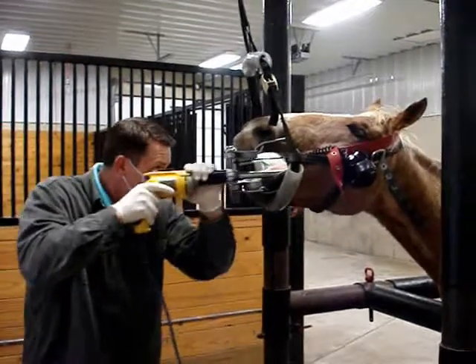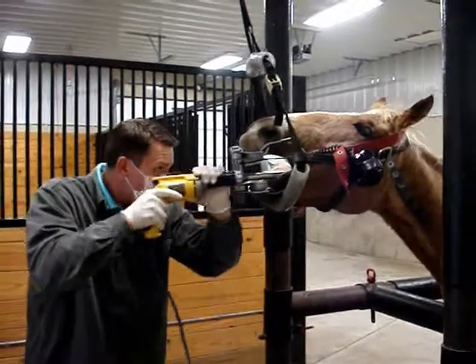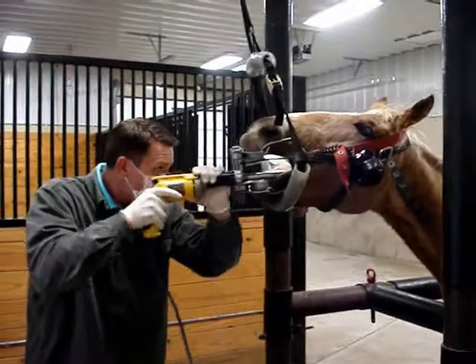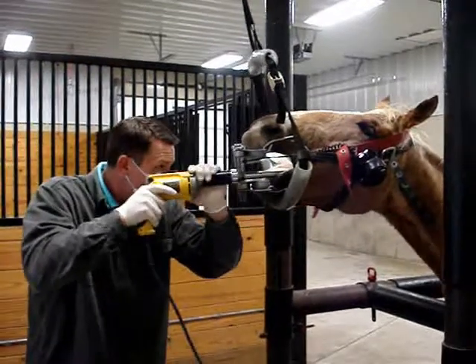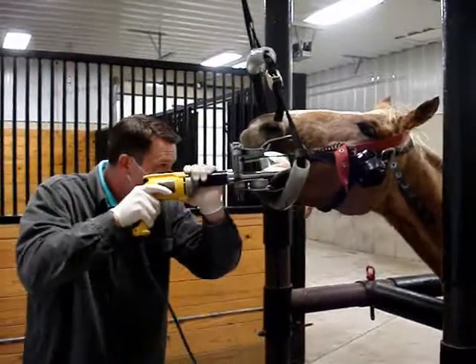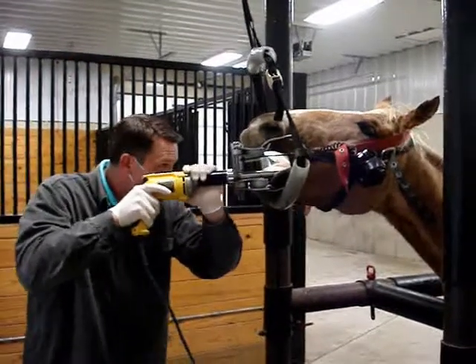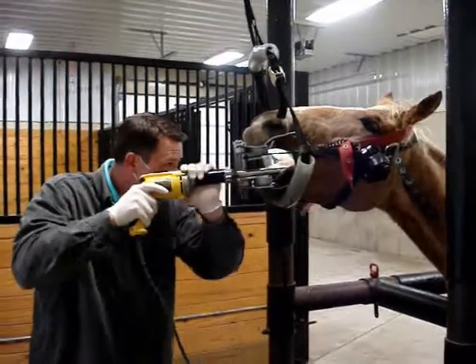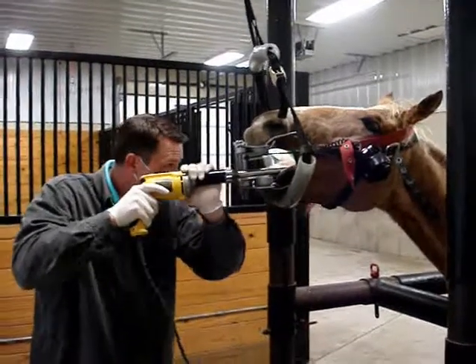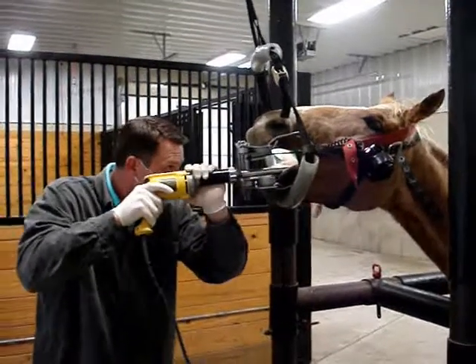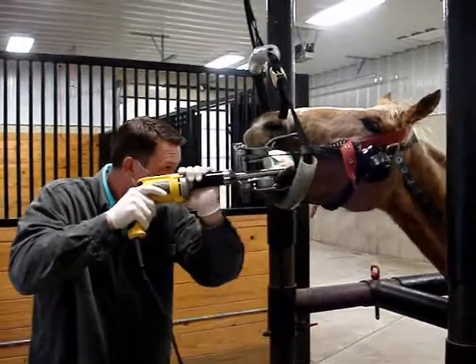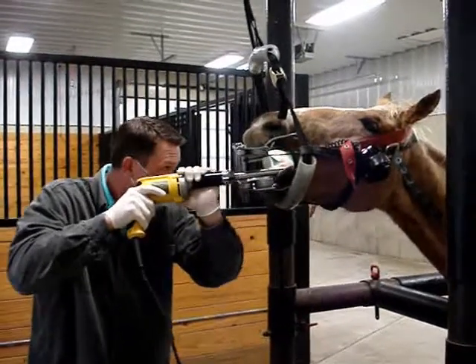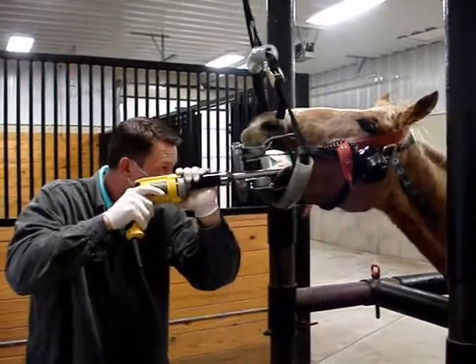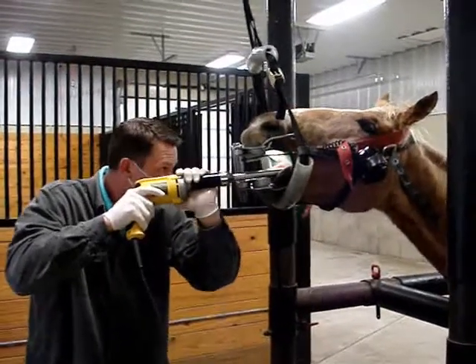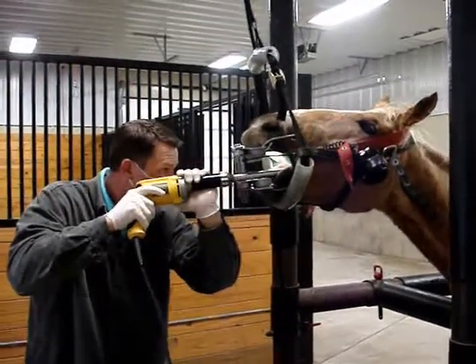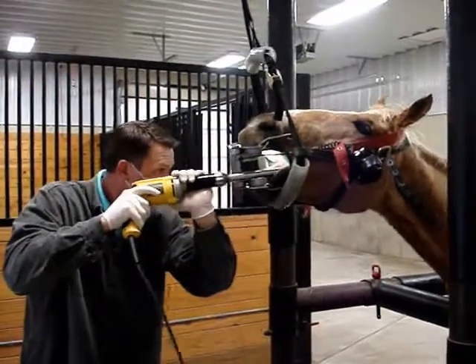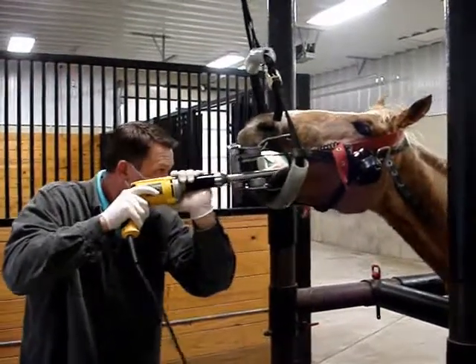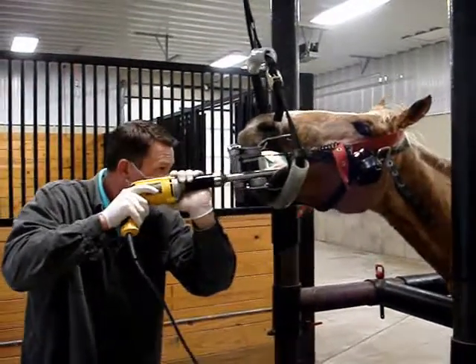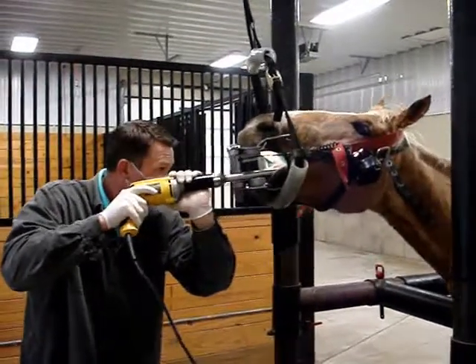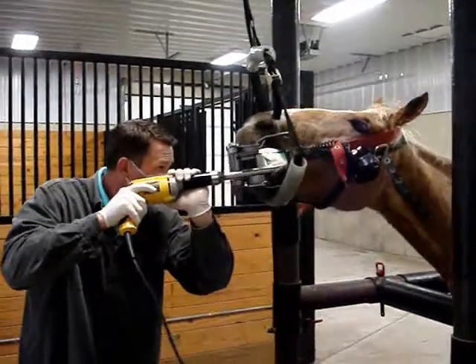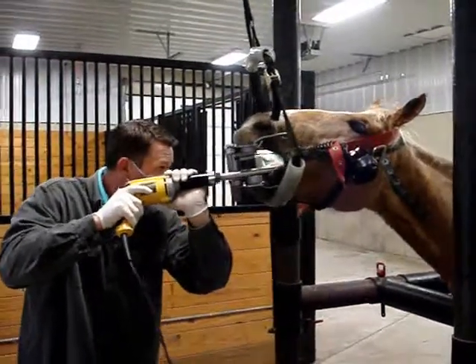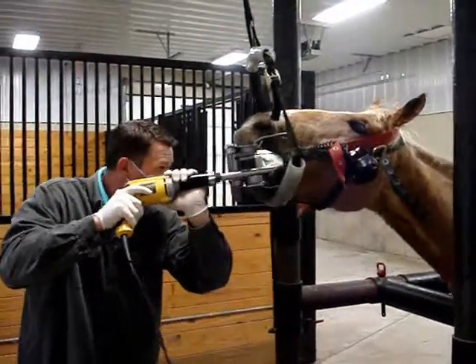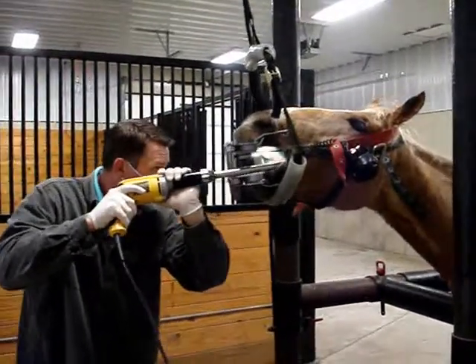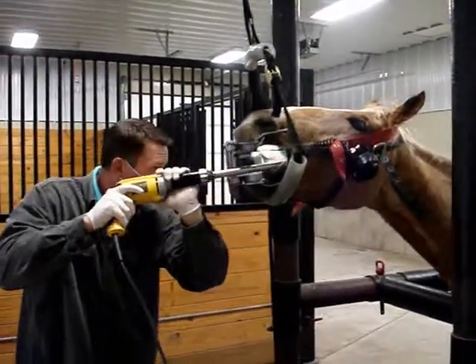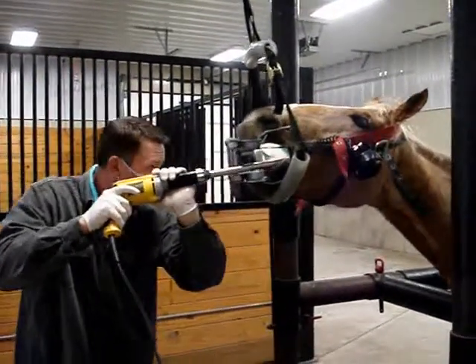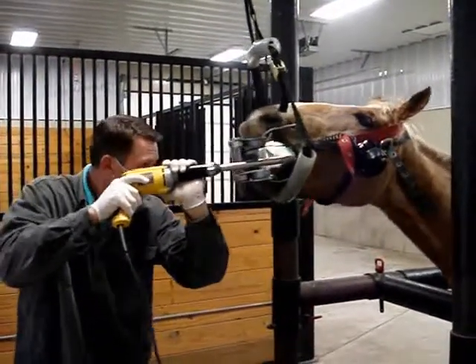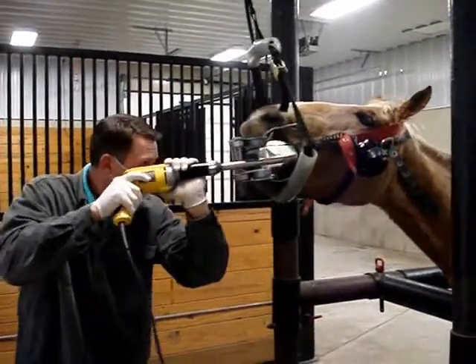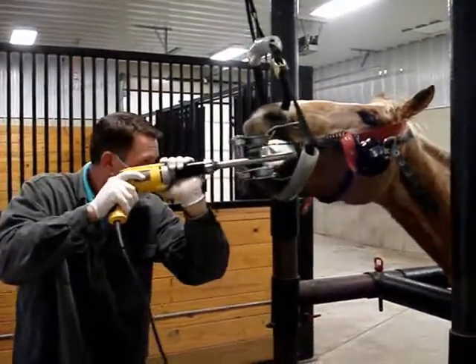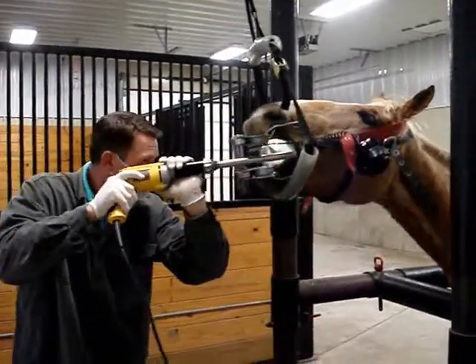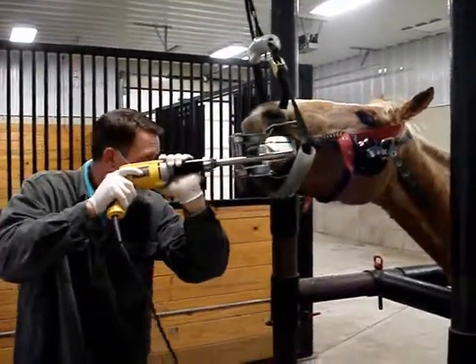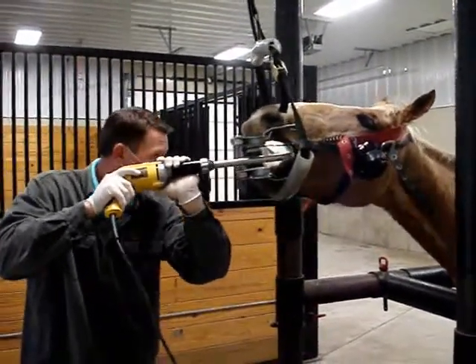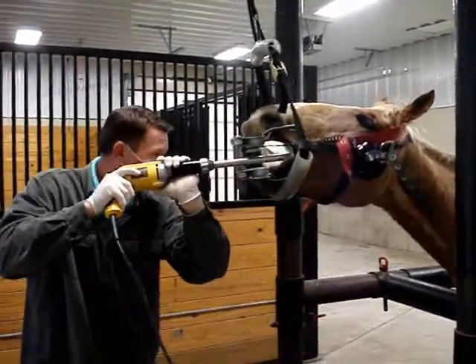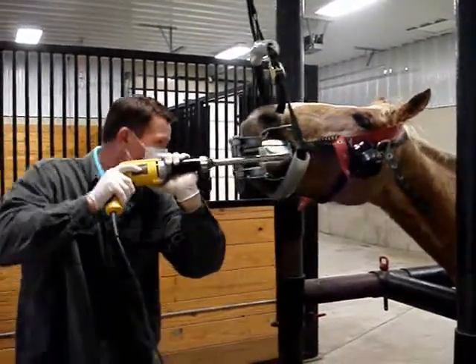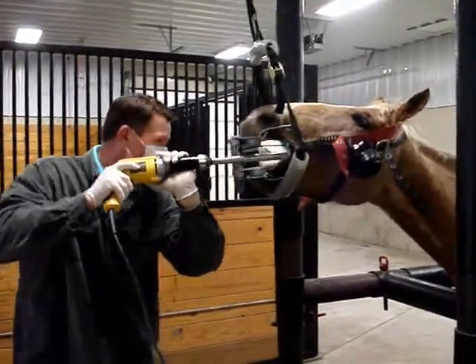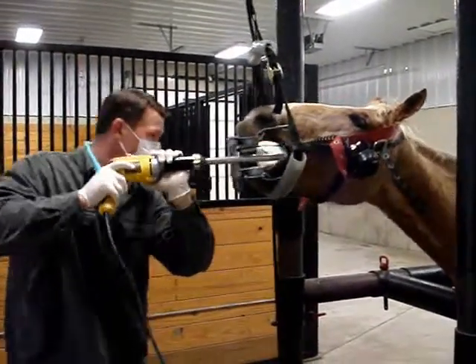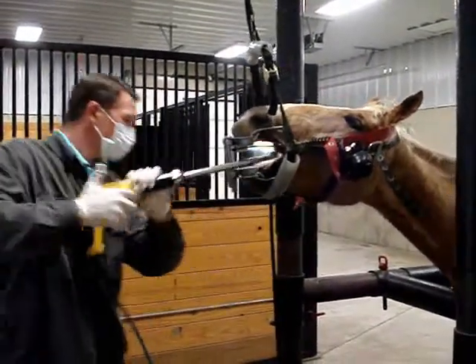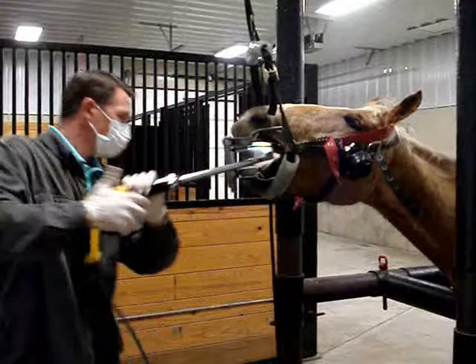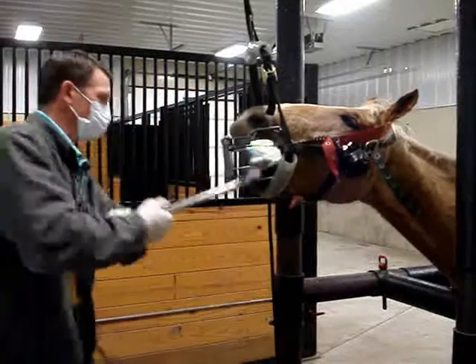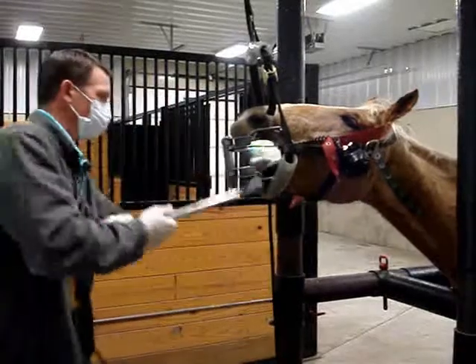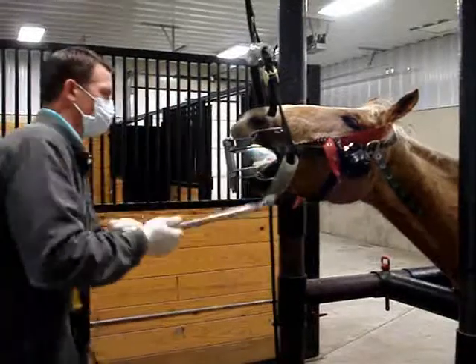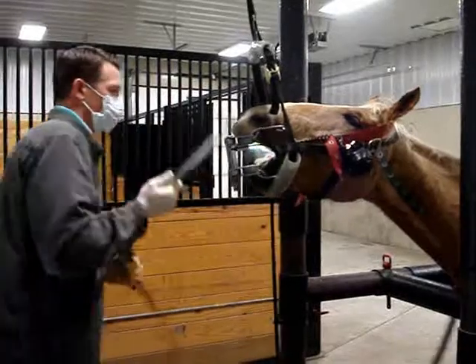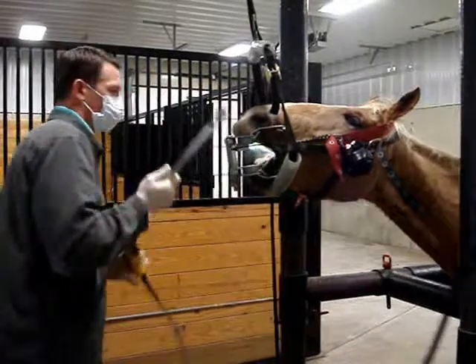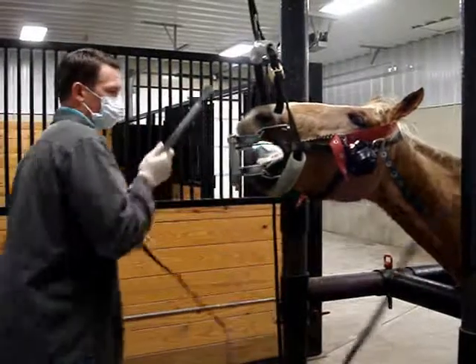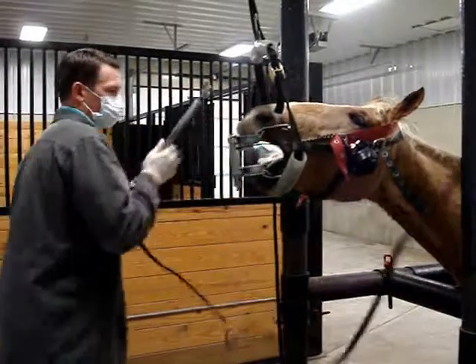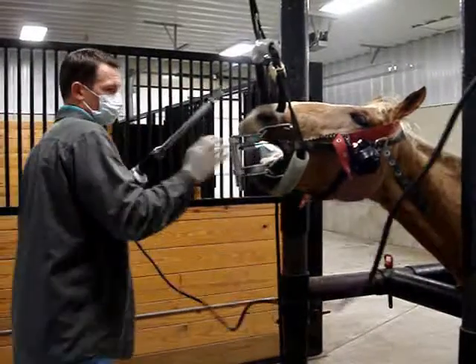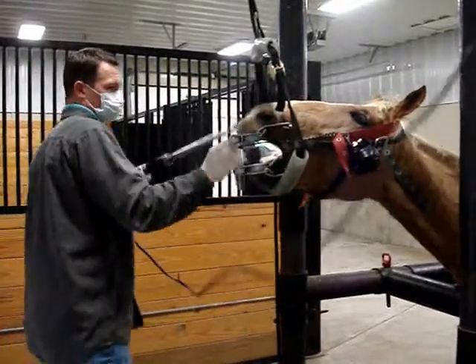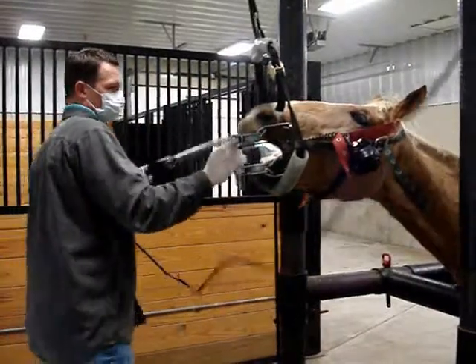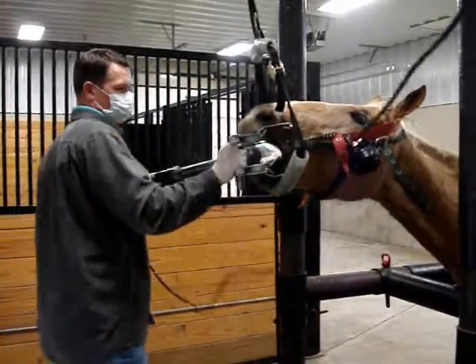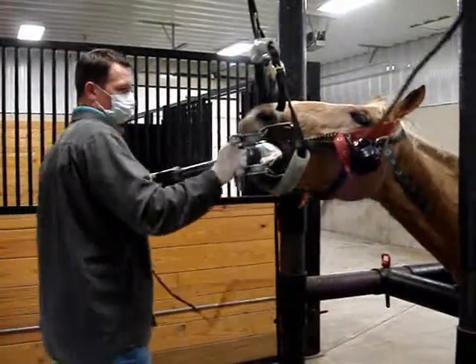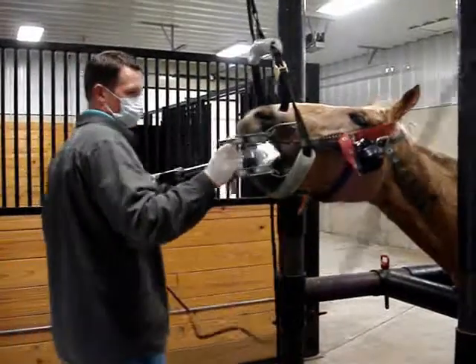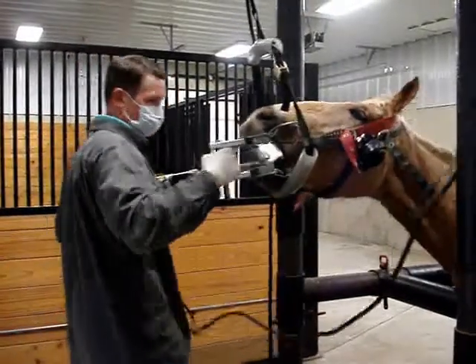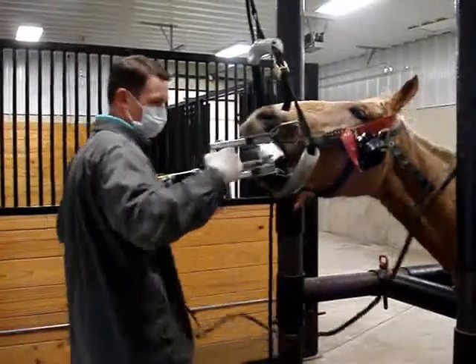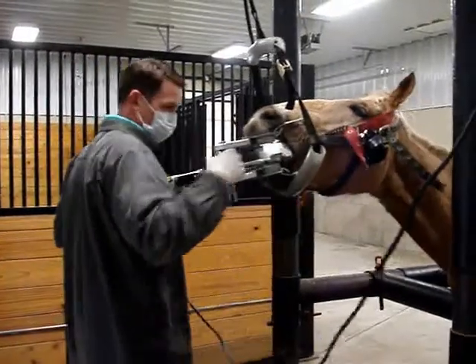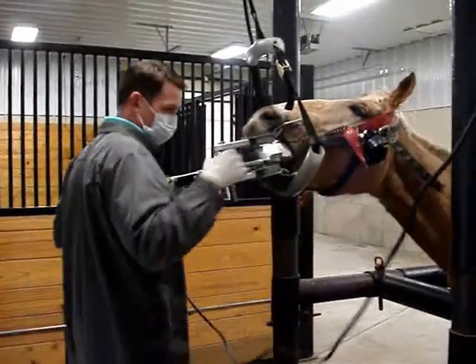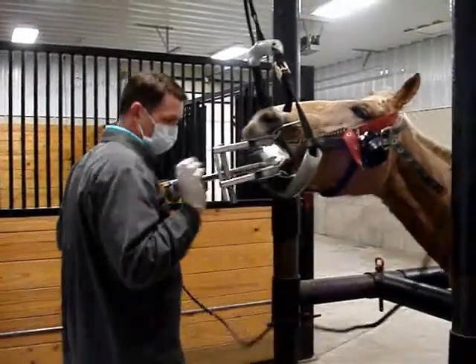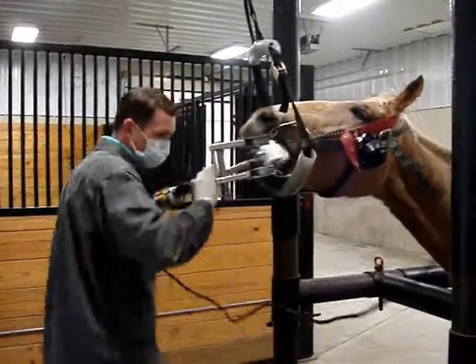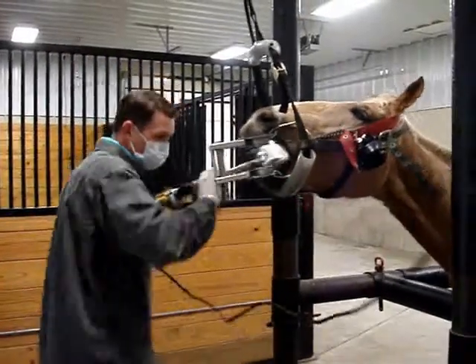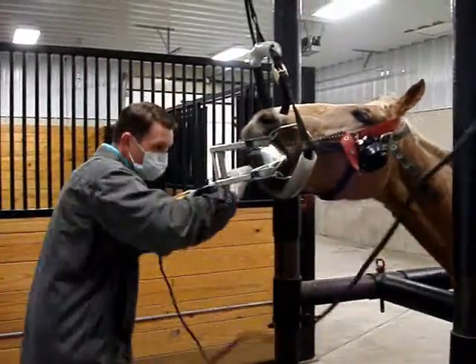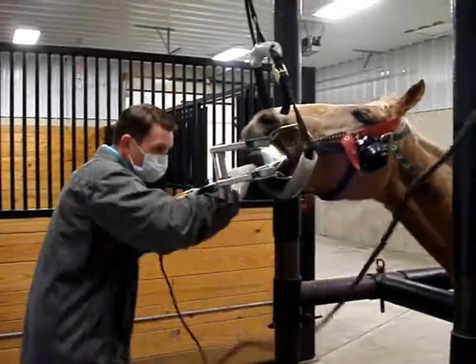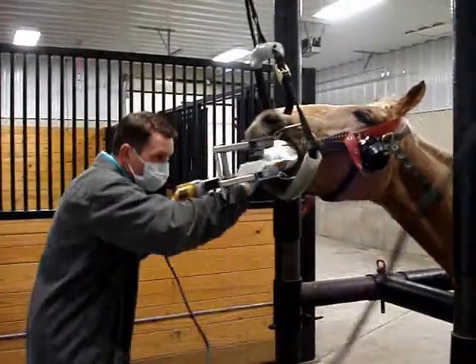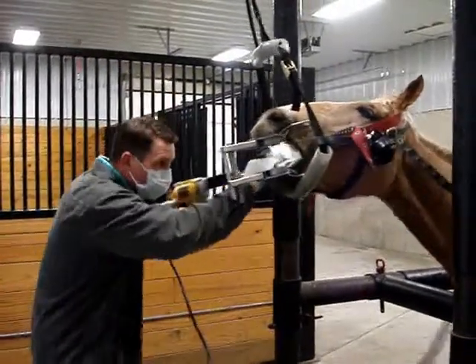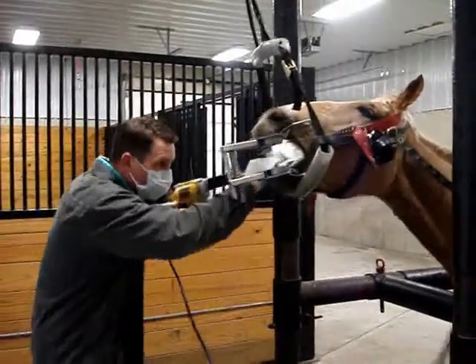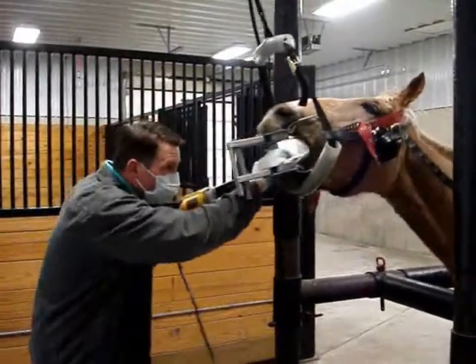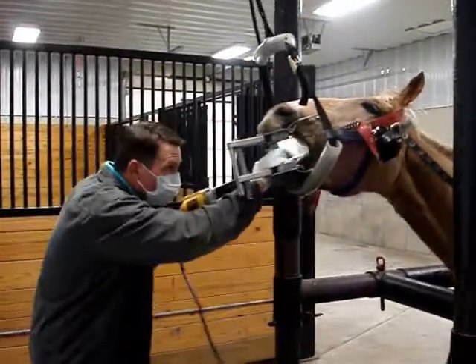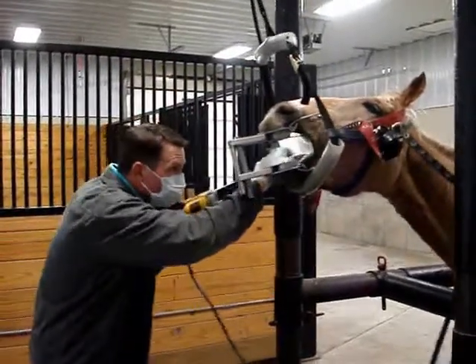Watch closely as we demonstrate the removal of these enamel points off the cheek teeth side of the uppers and the tongue side of the lowers.